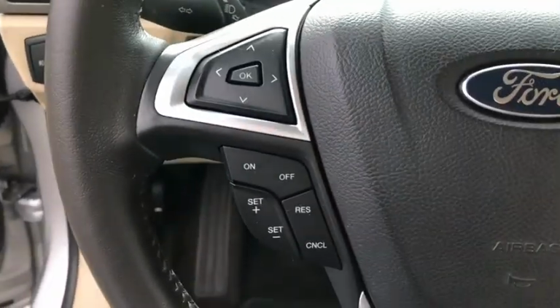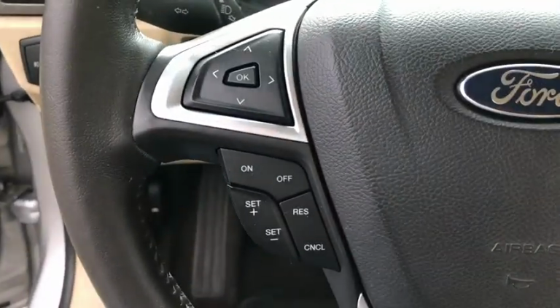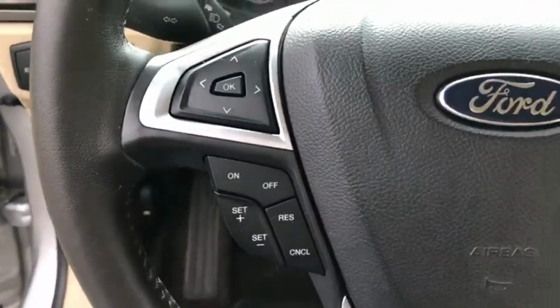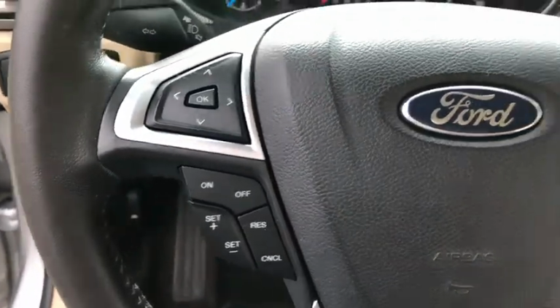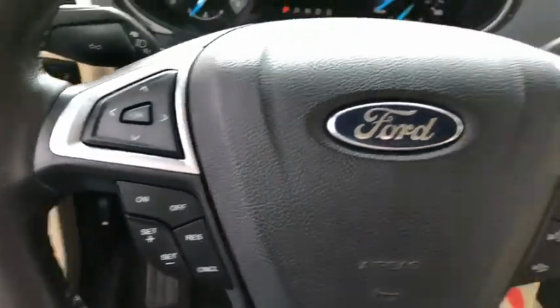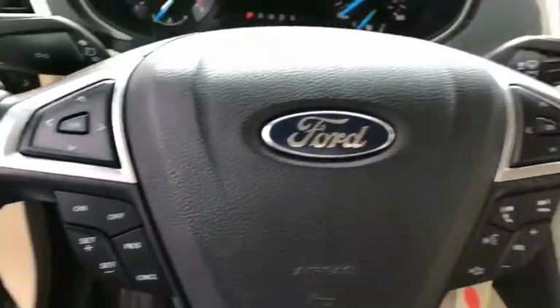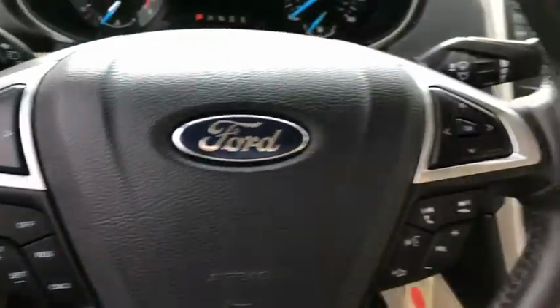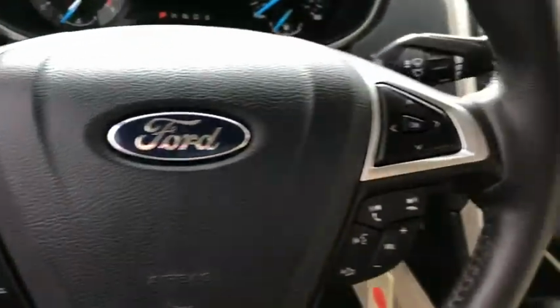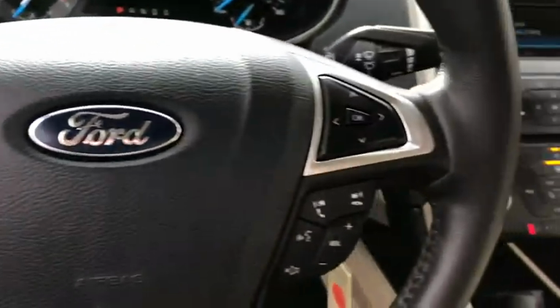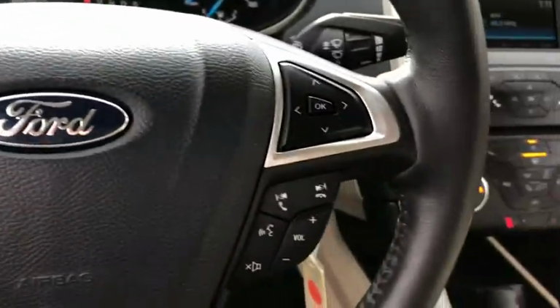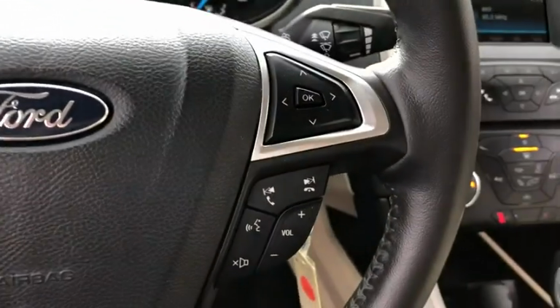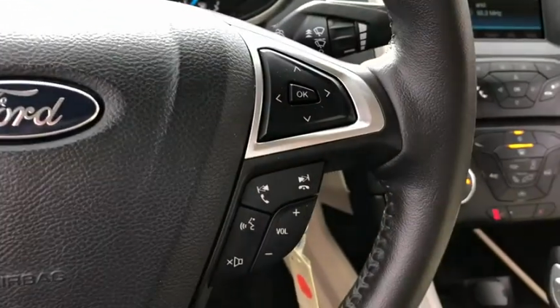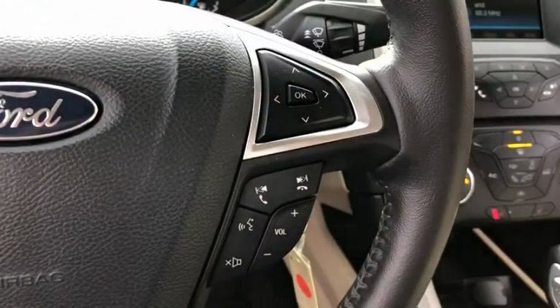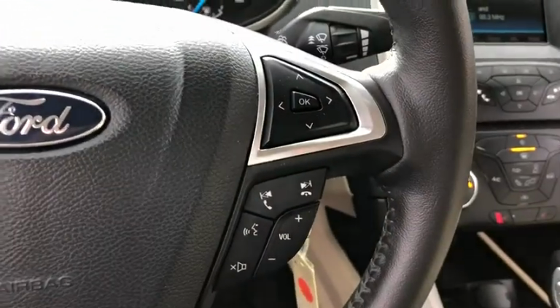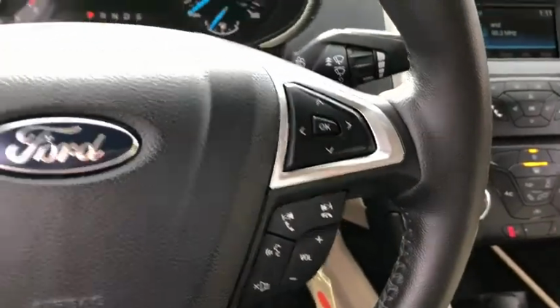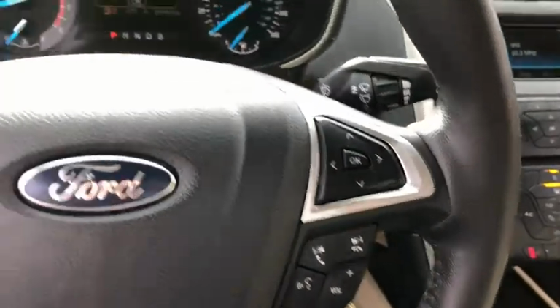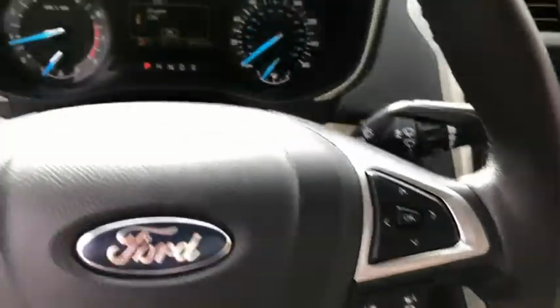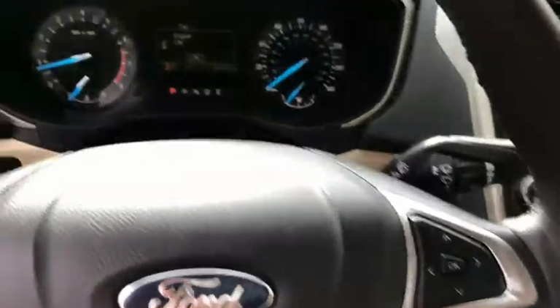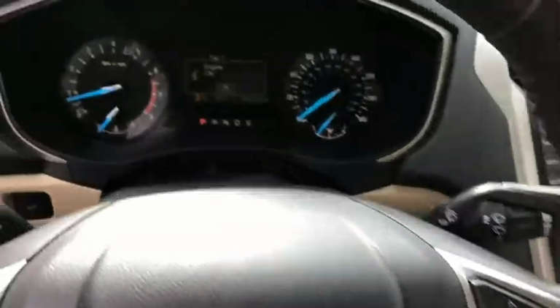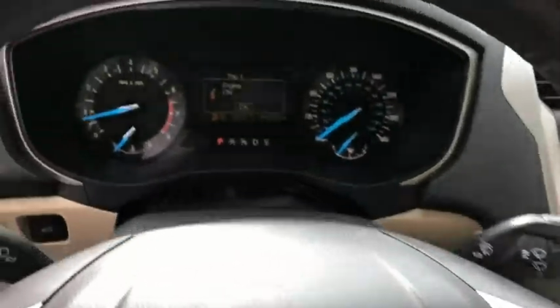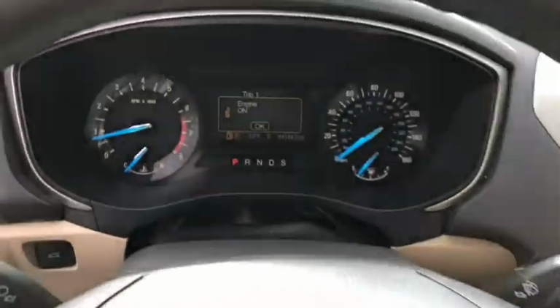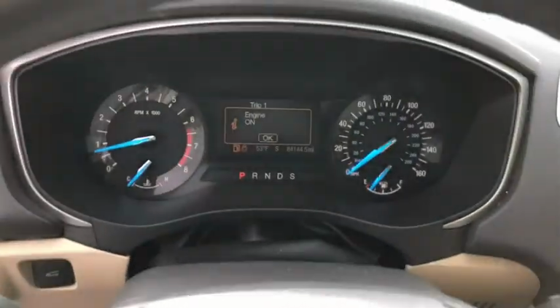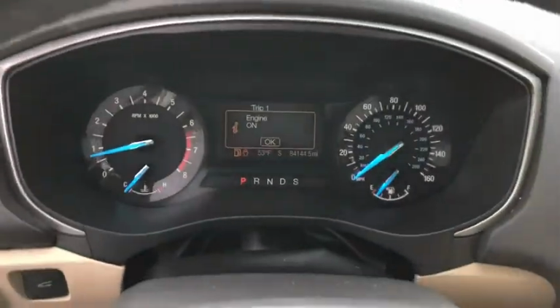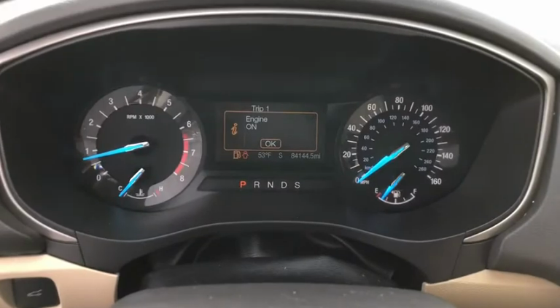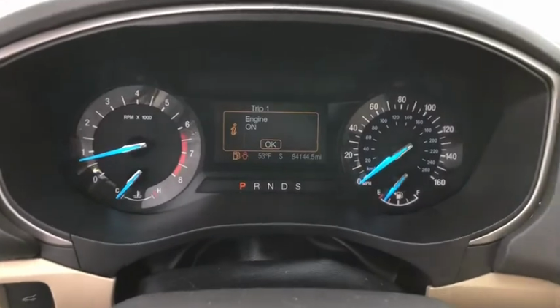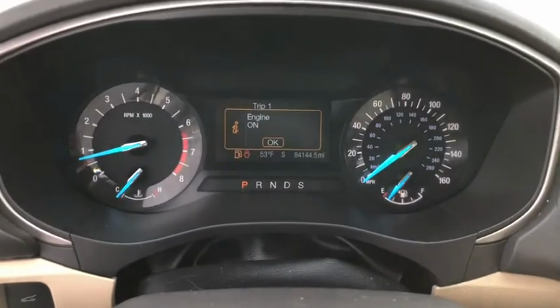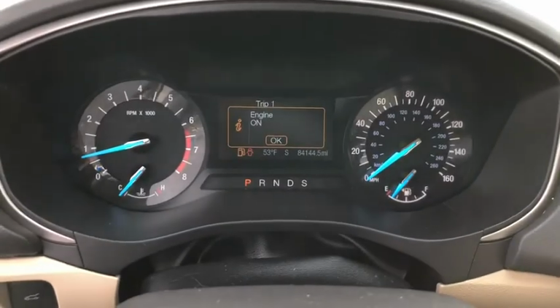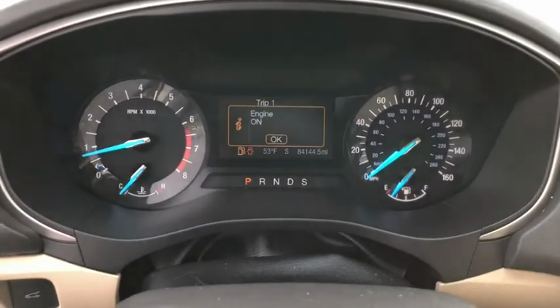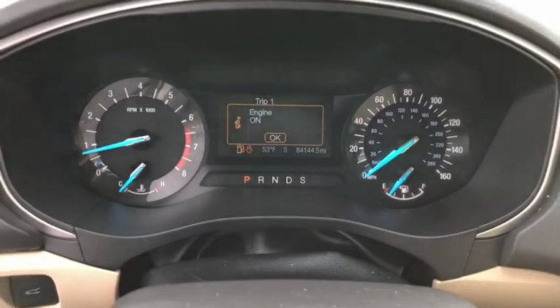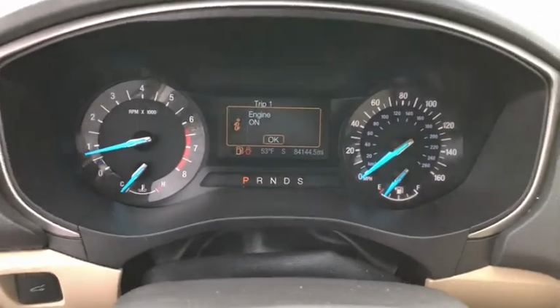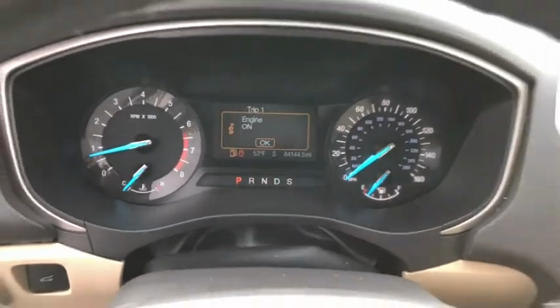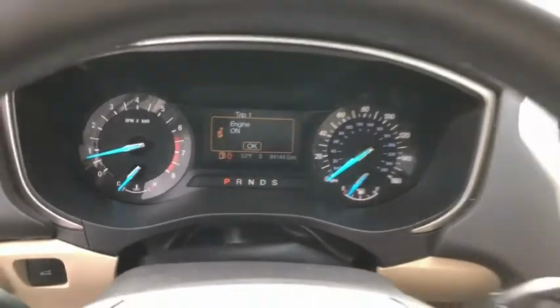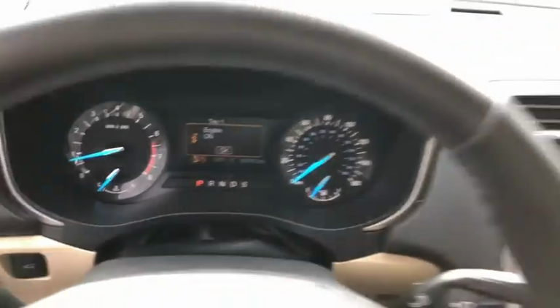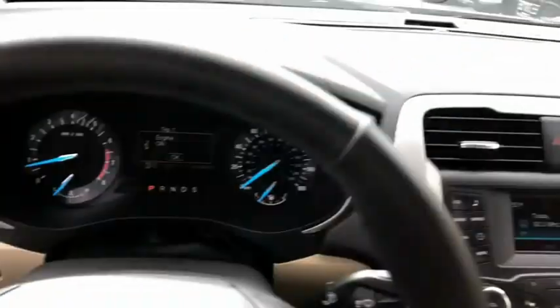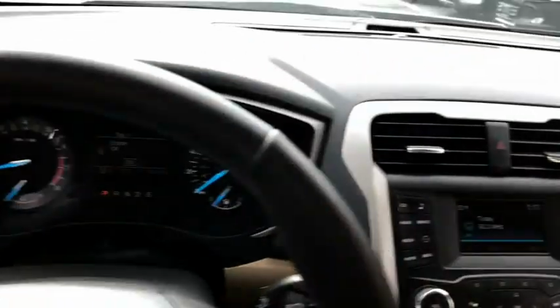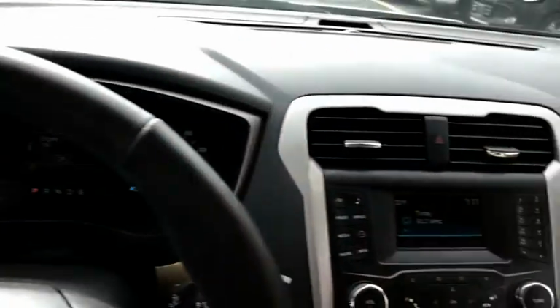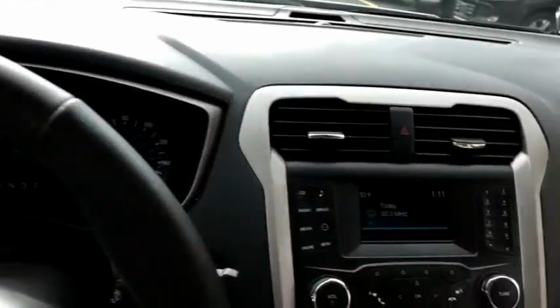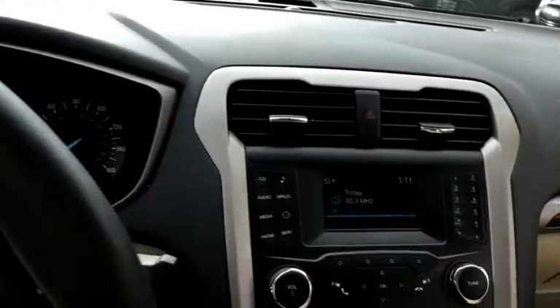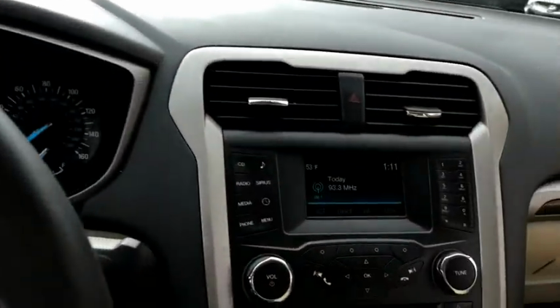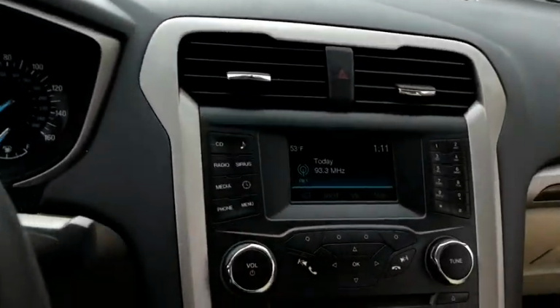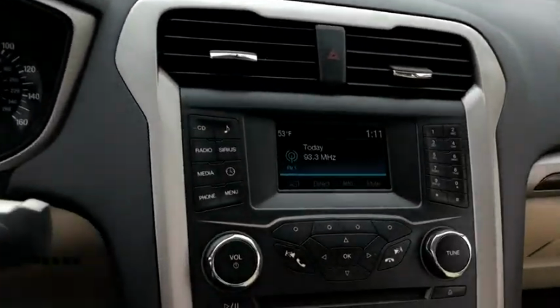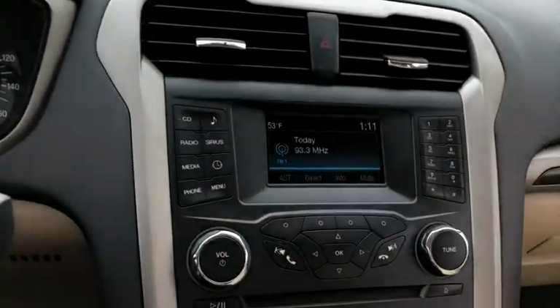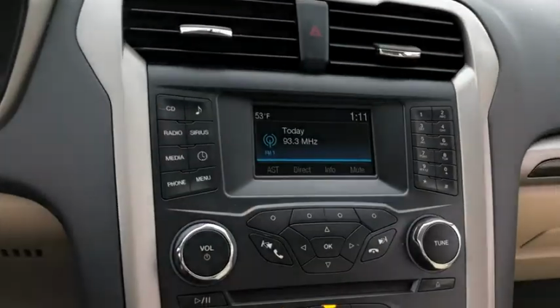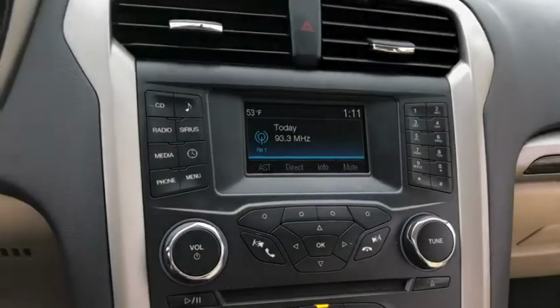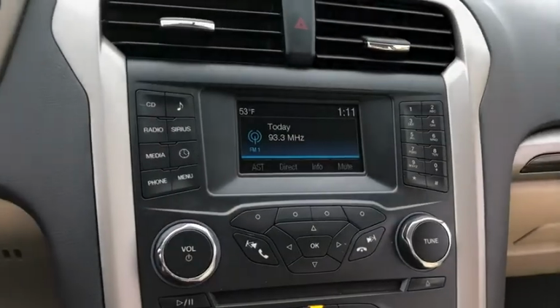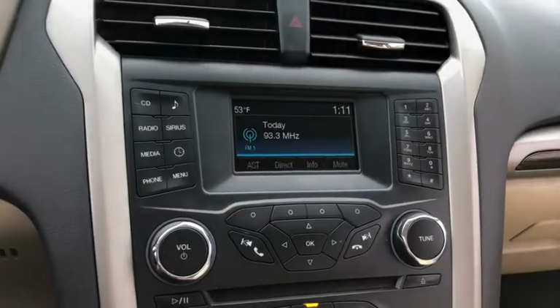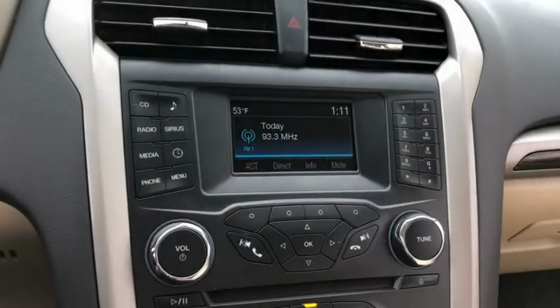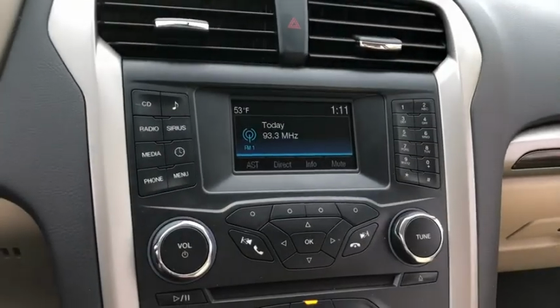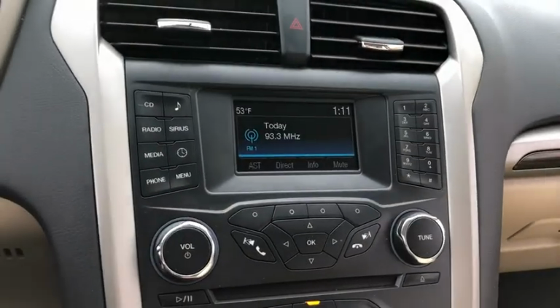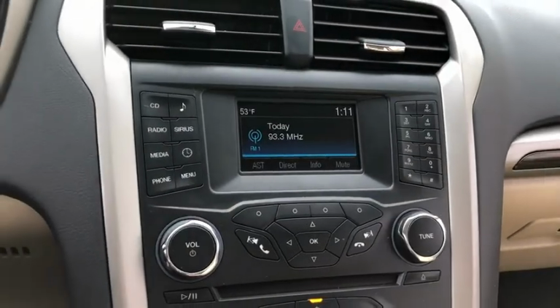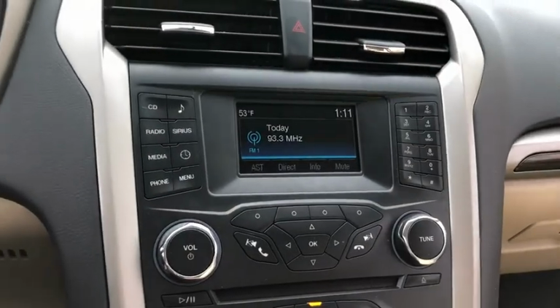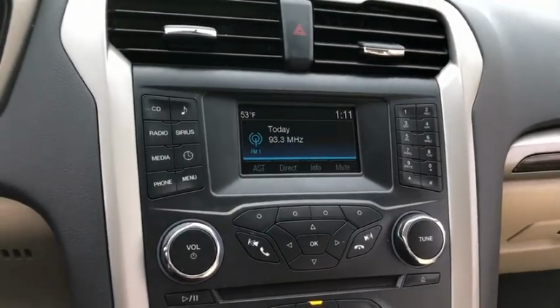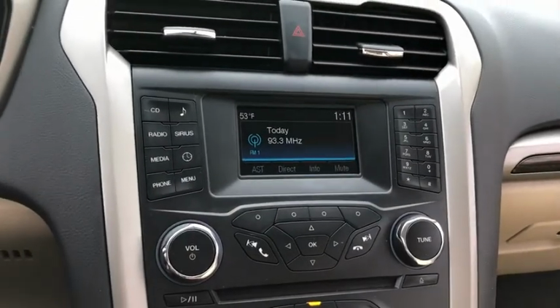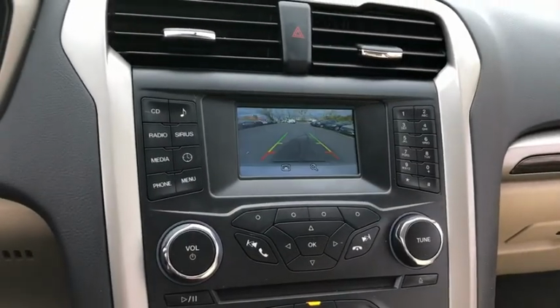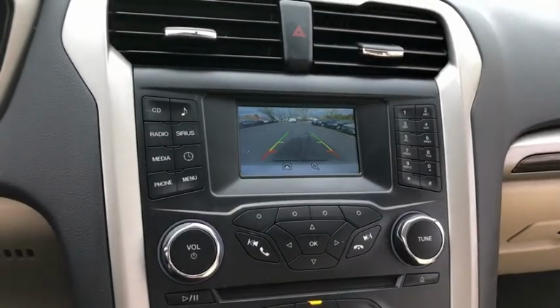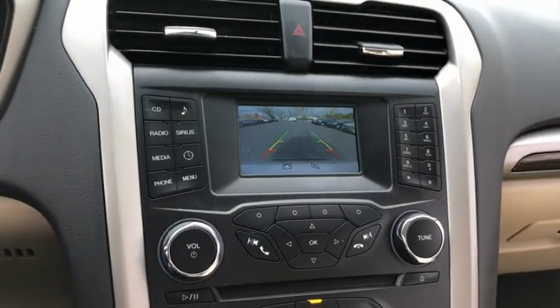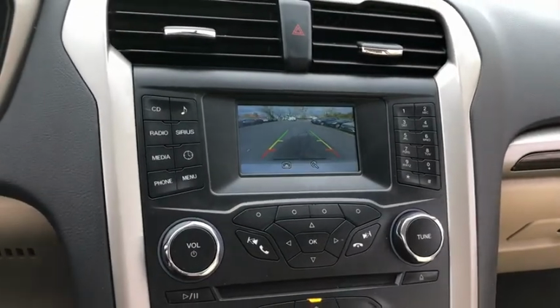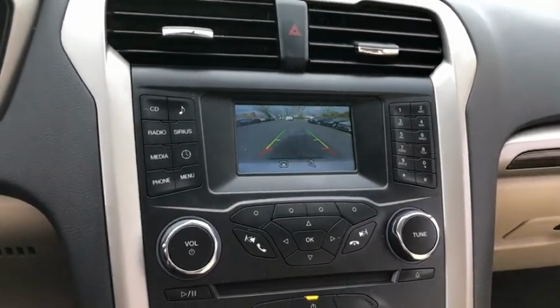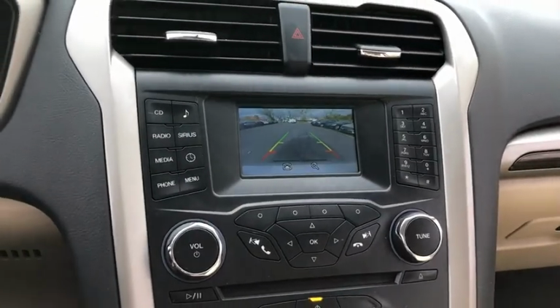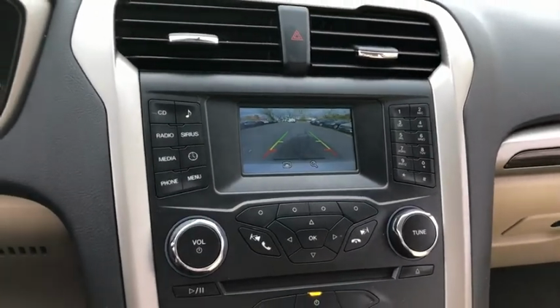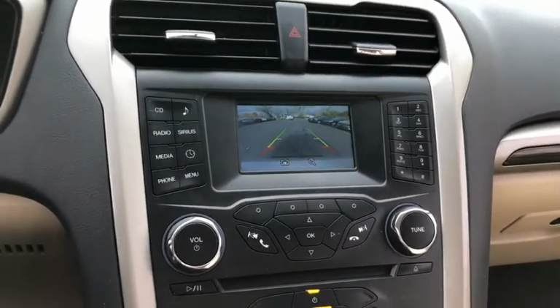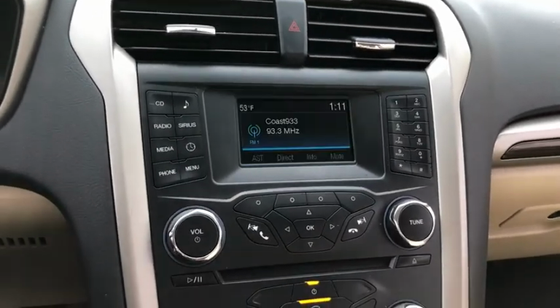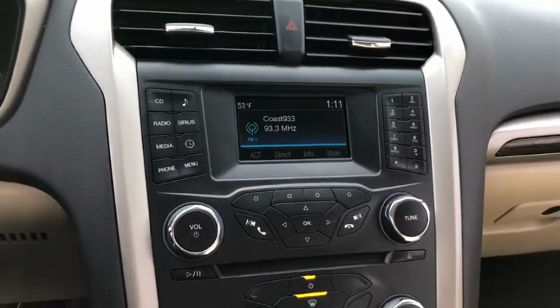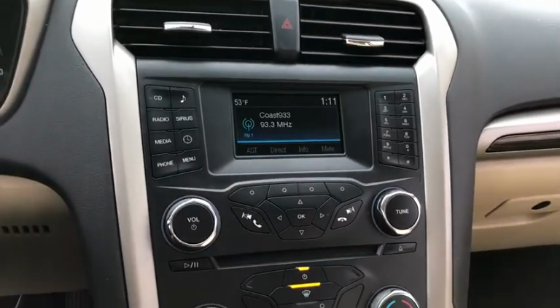Tachometer, daytime running lights, head up display, remote window operation, power heated outside mirrors, privacy glass.